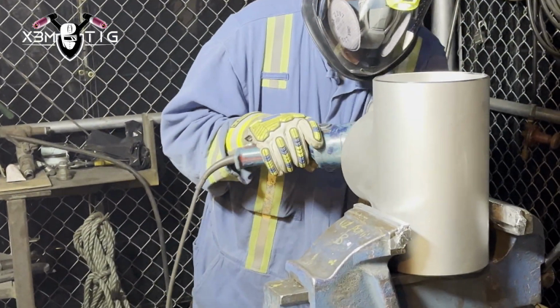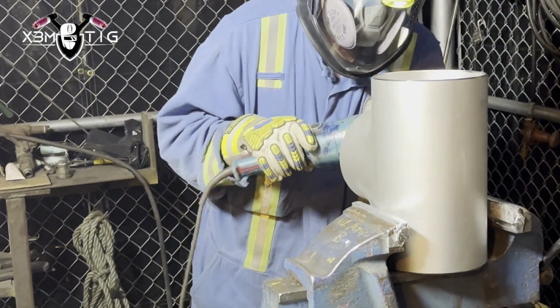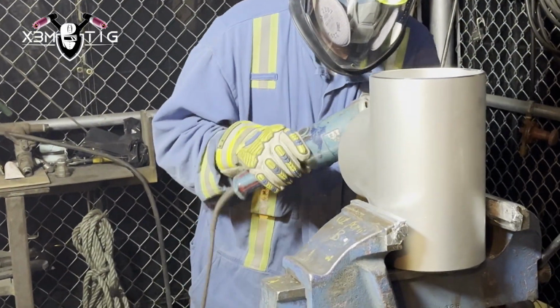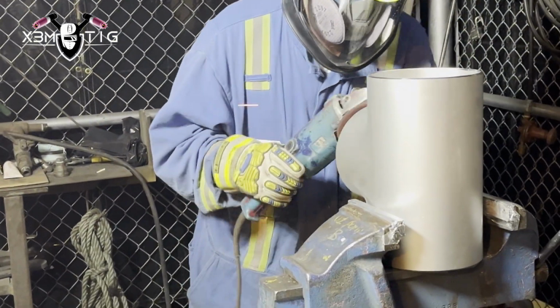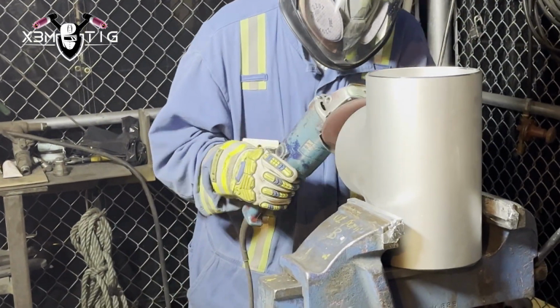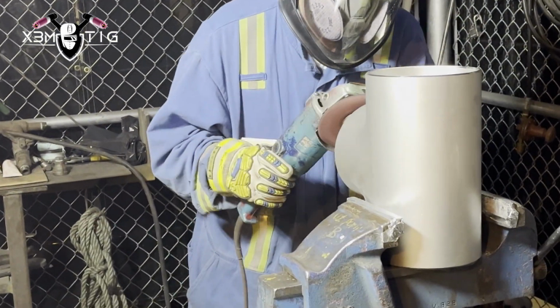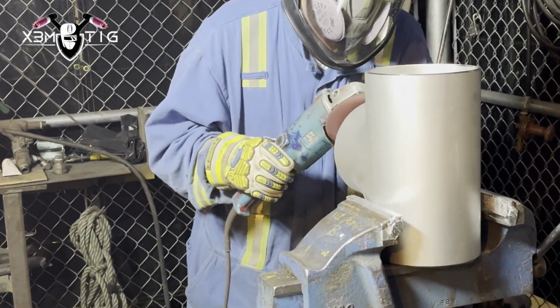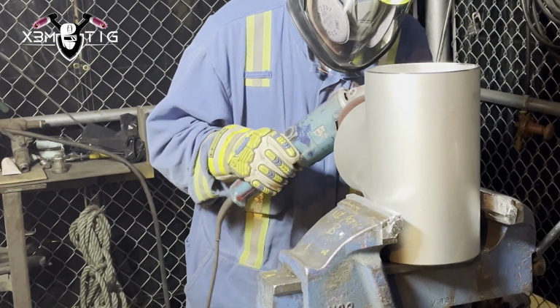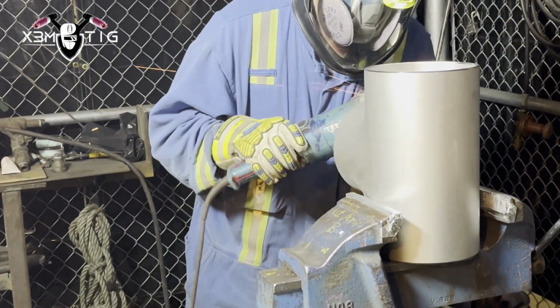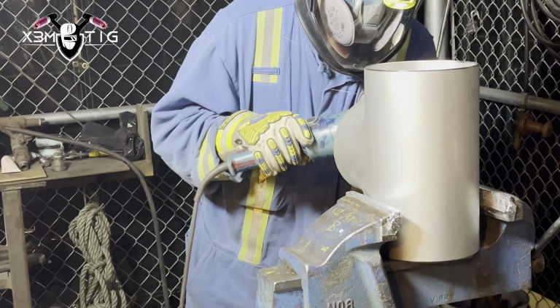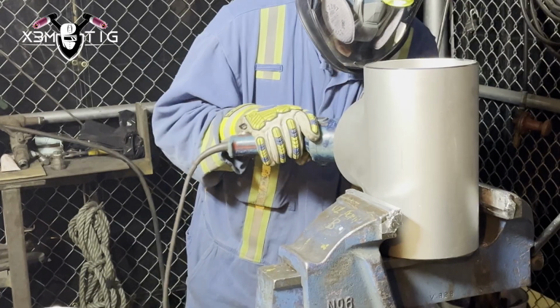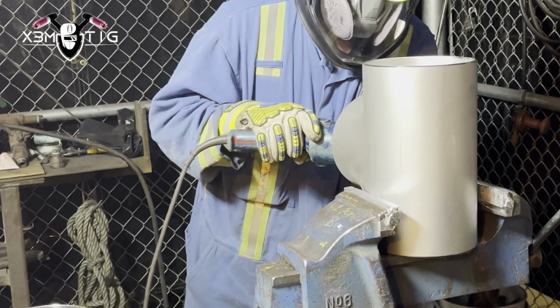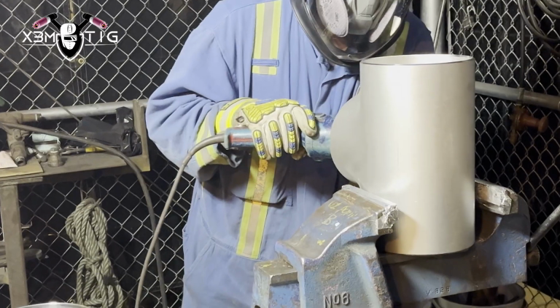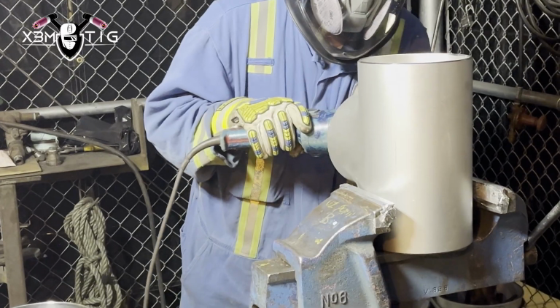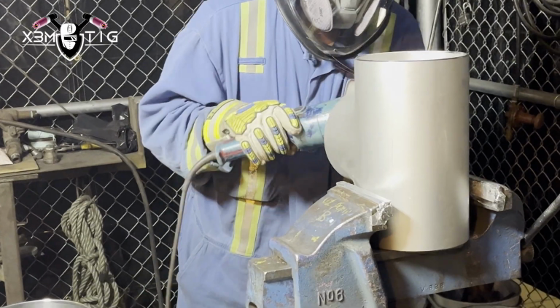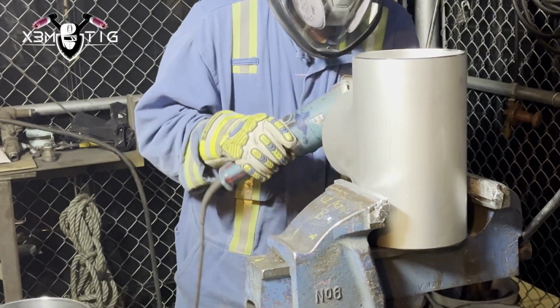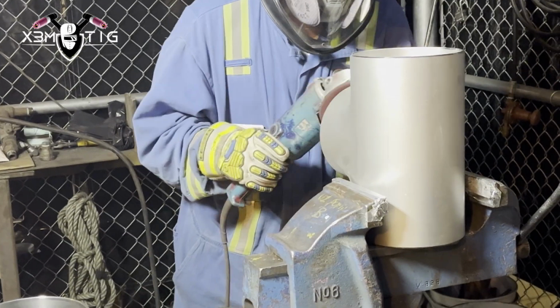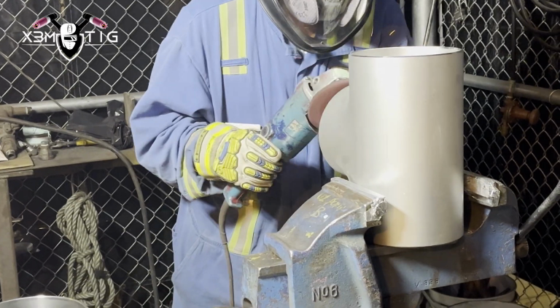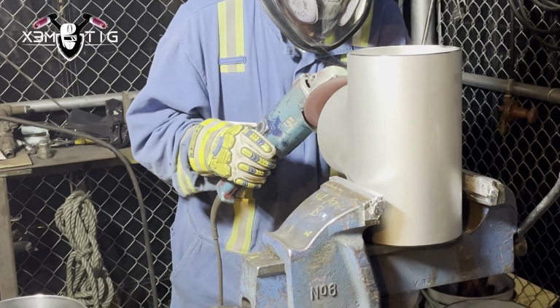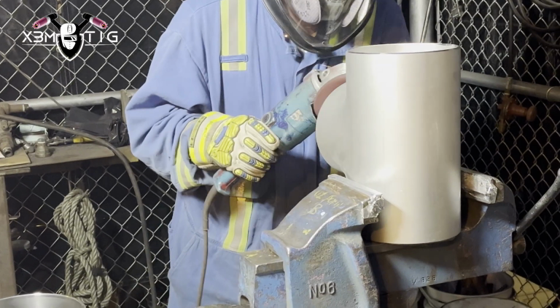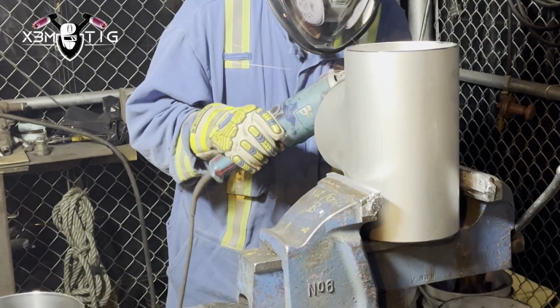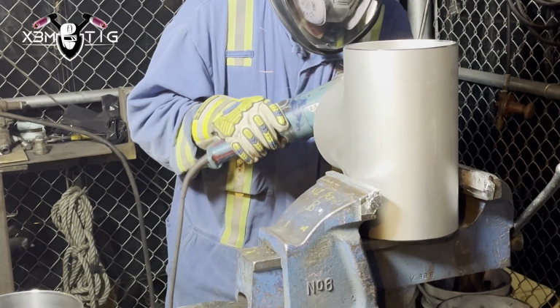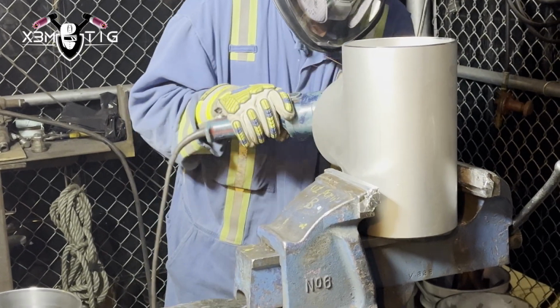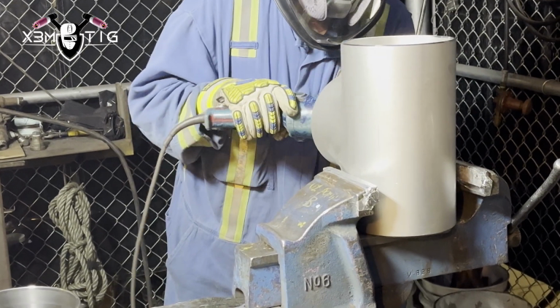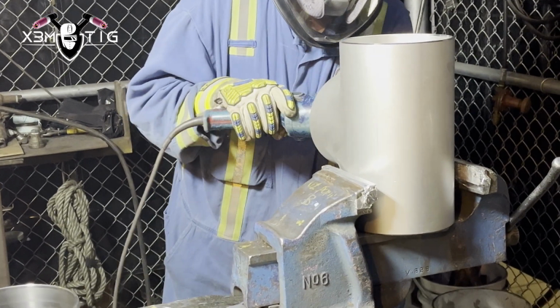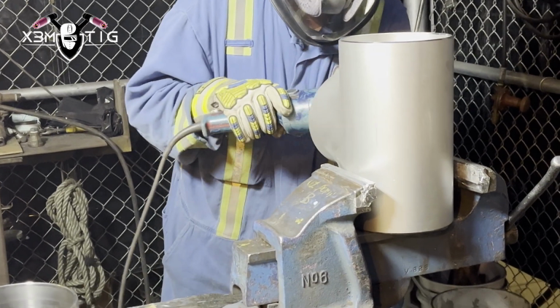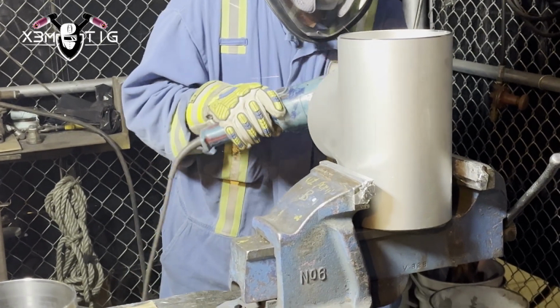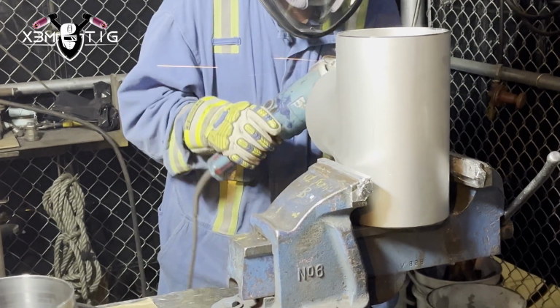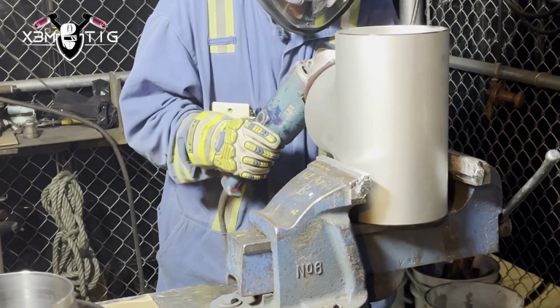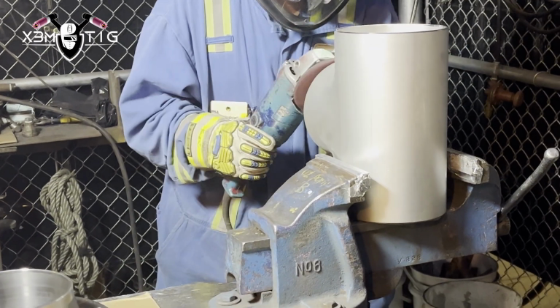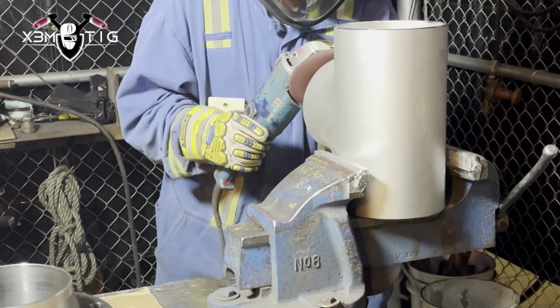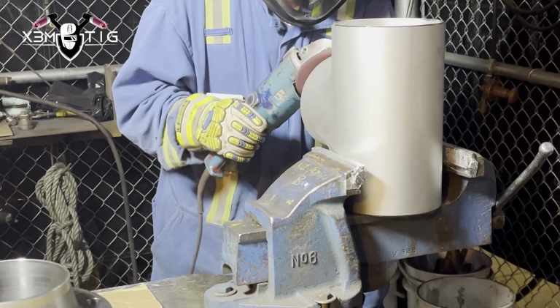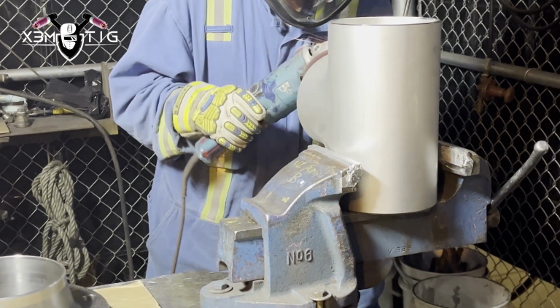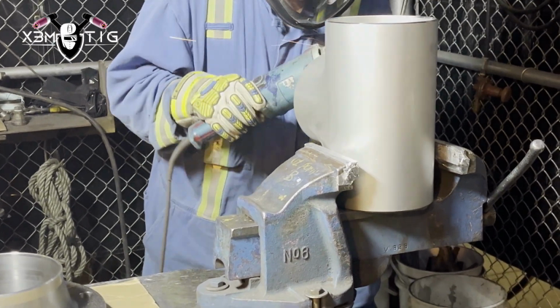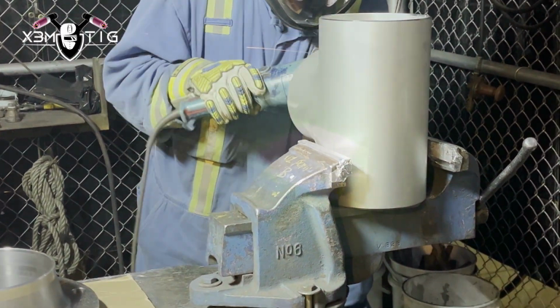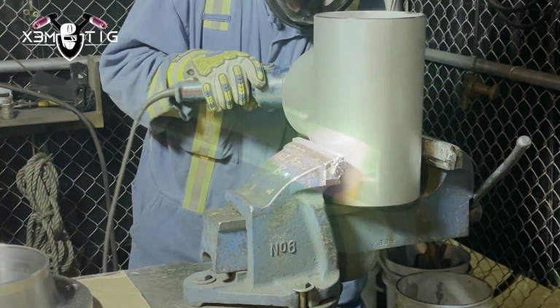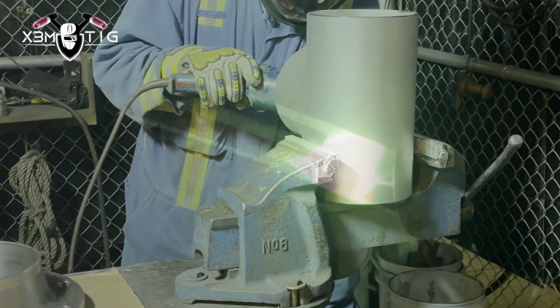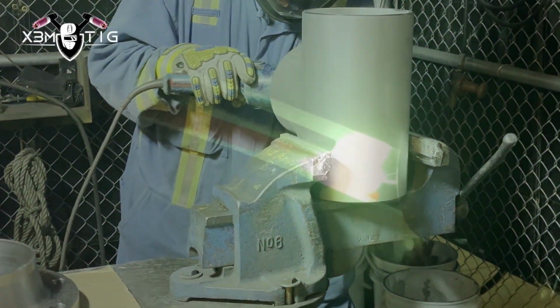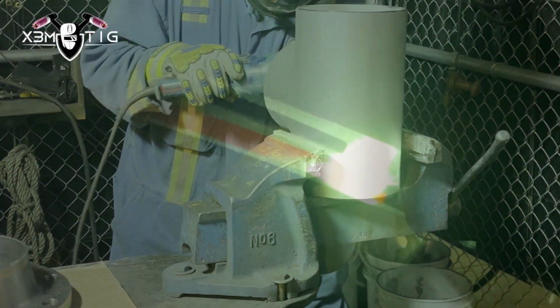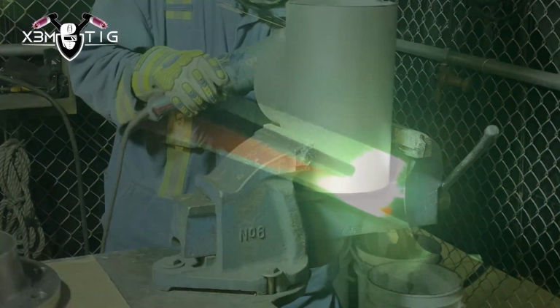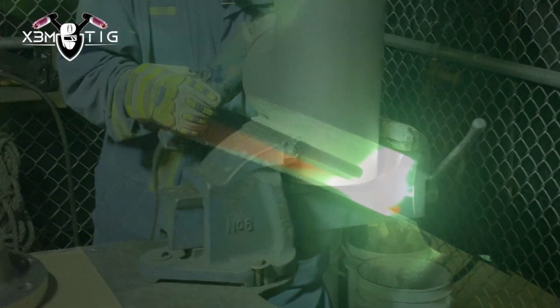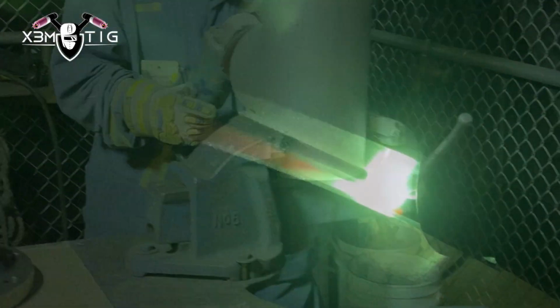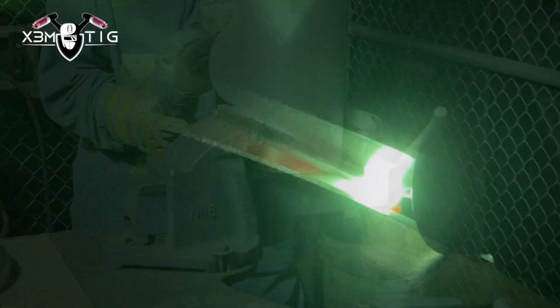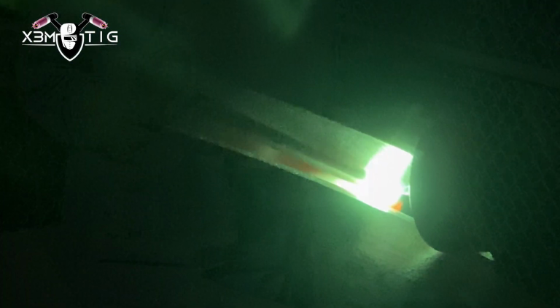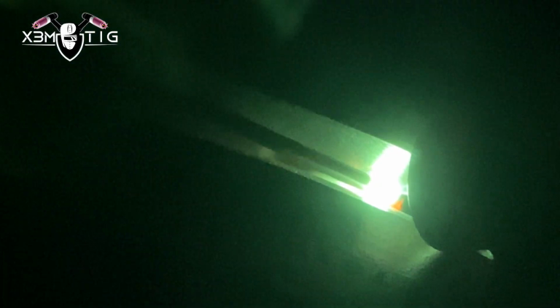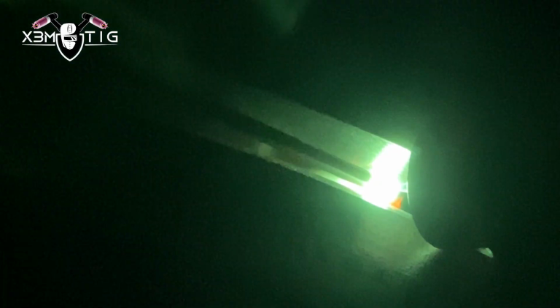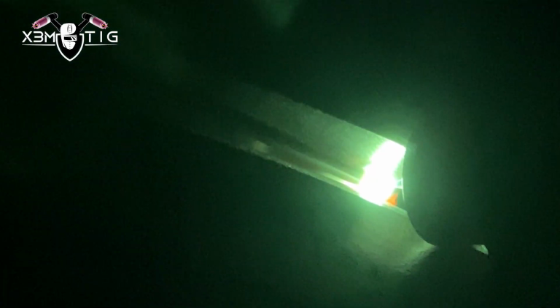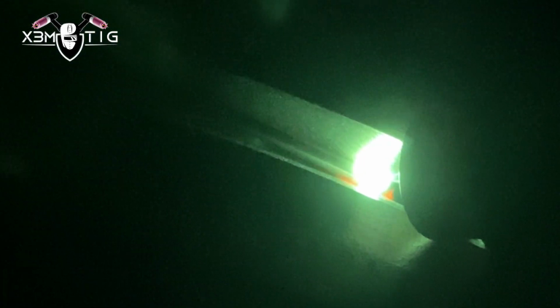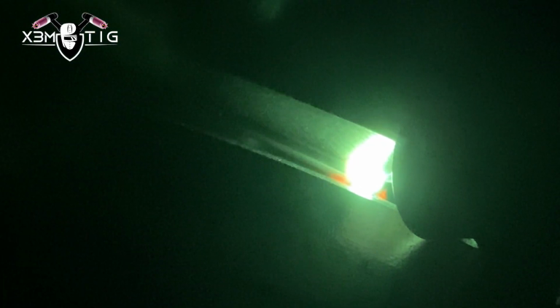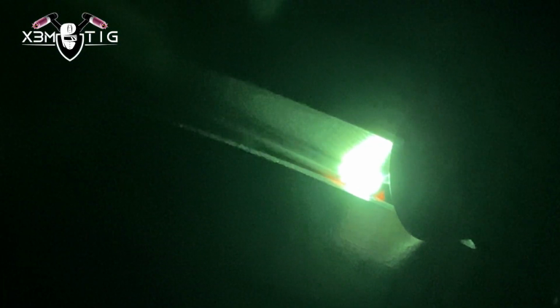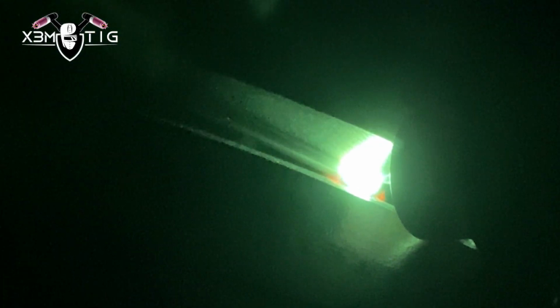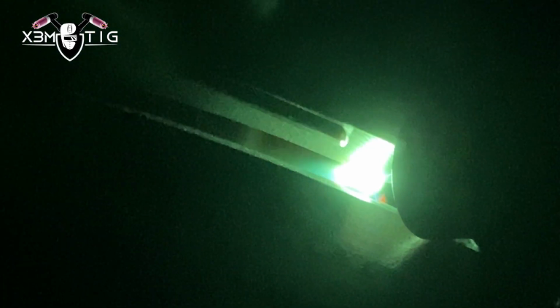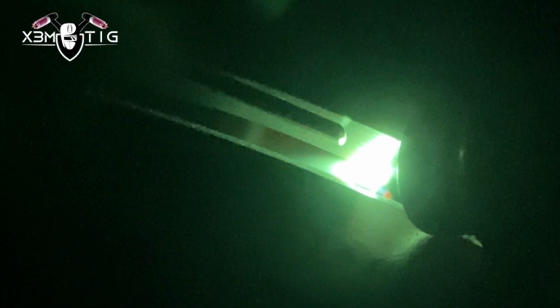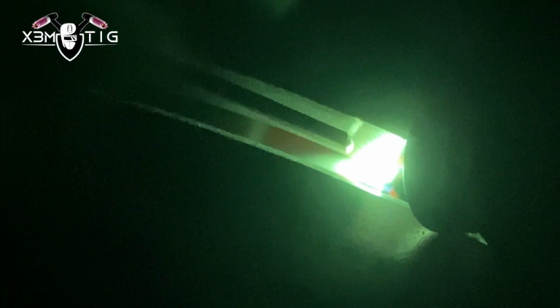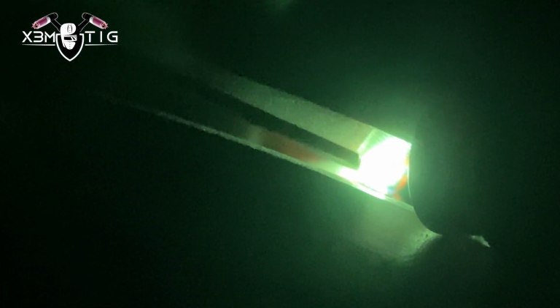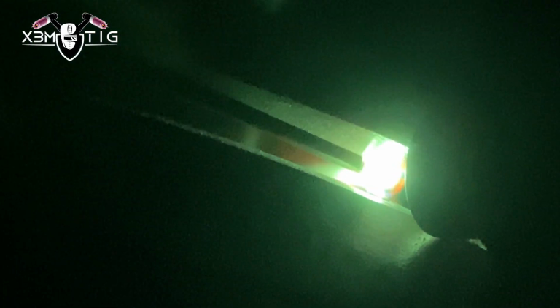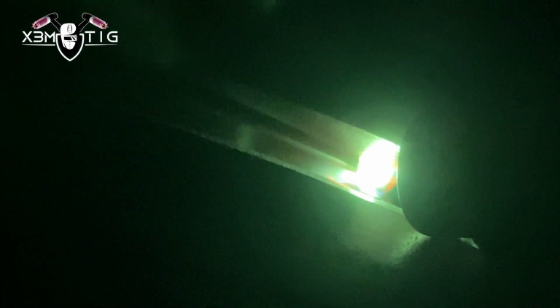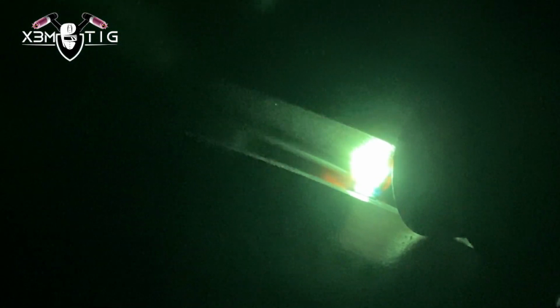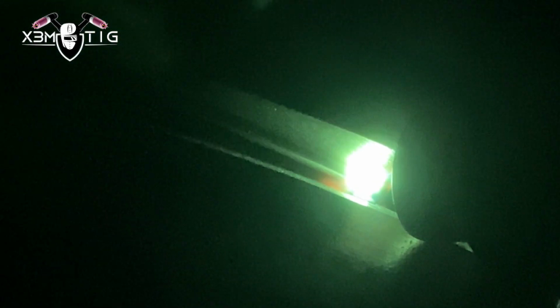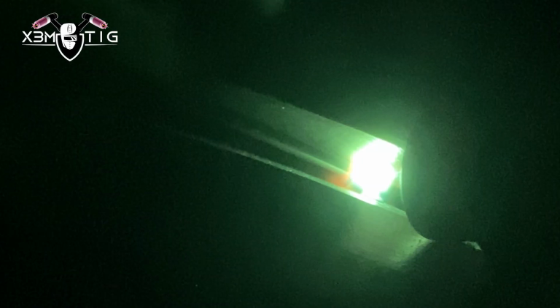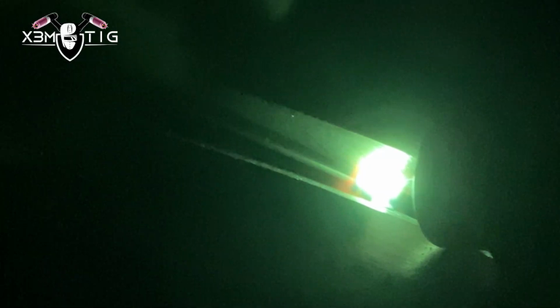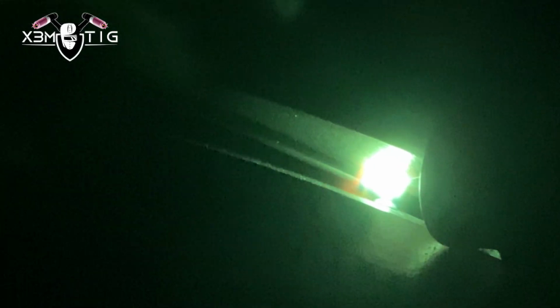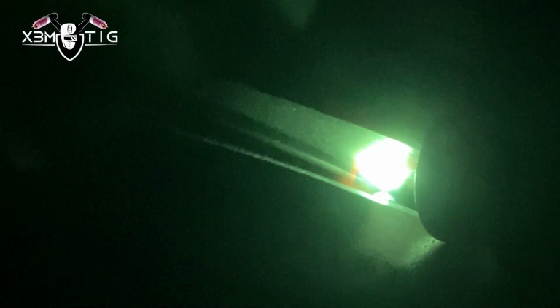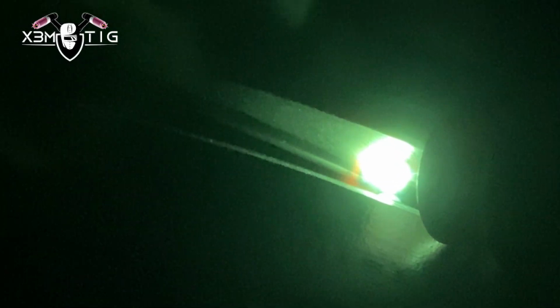For the setup: lift arc, zero upslope control, and 95 amps for my root pass. Kyle is setting up another fitting for me, so there's gonna be some welding coming up.